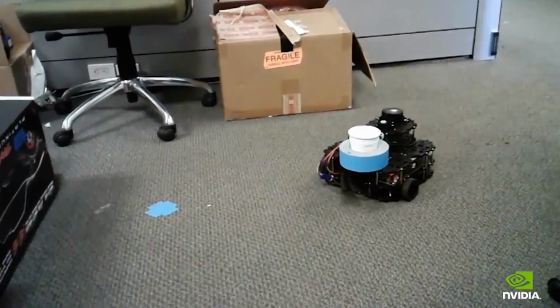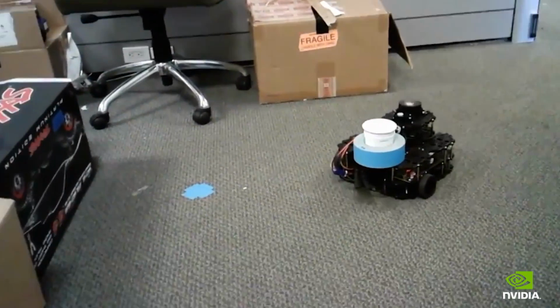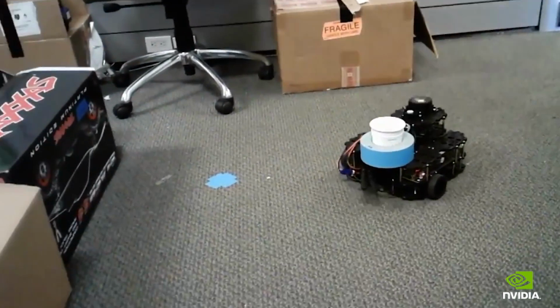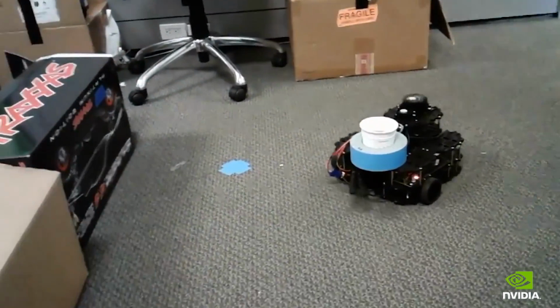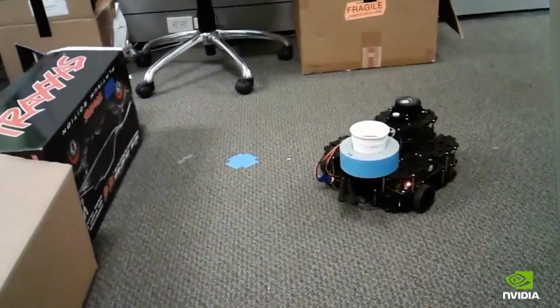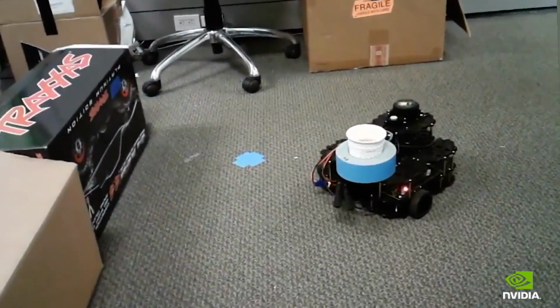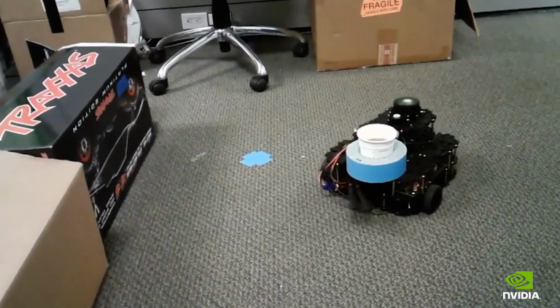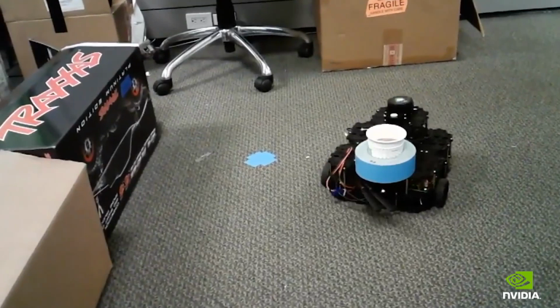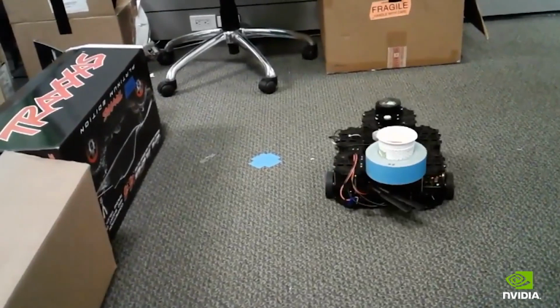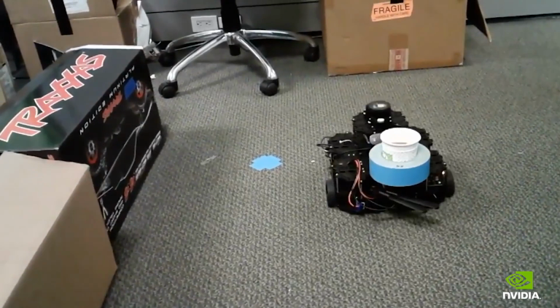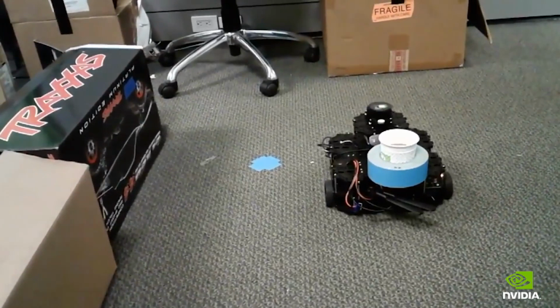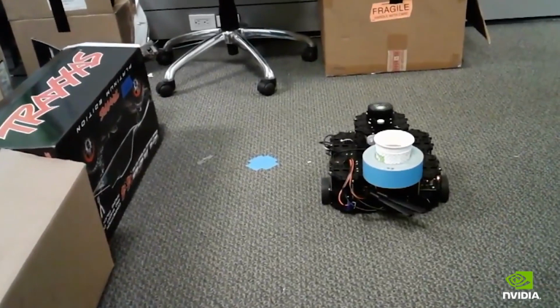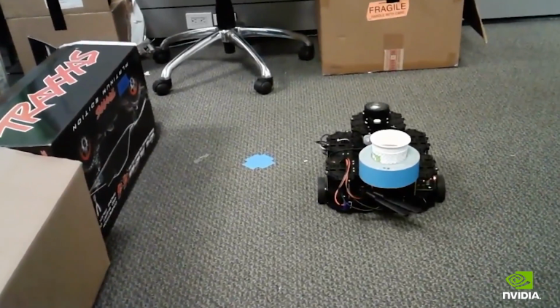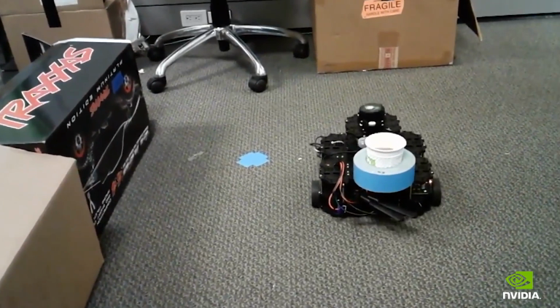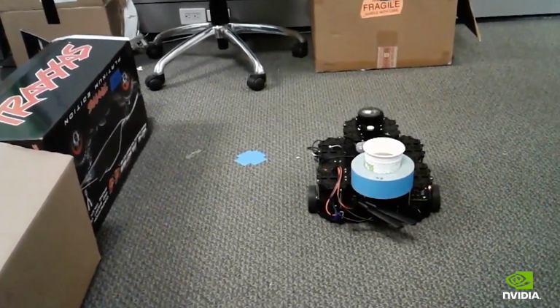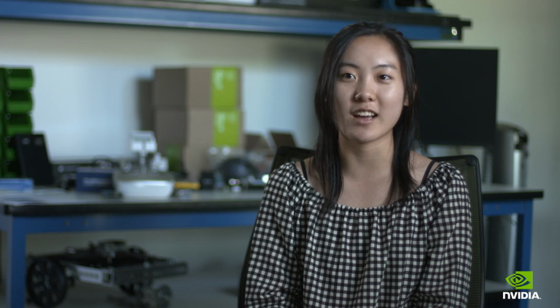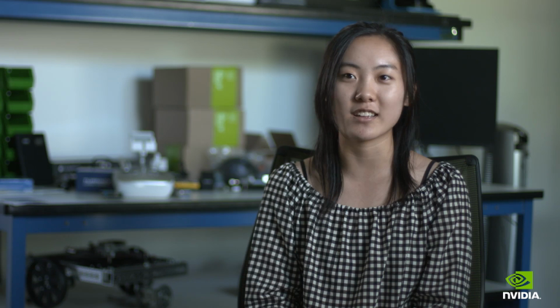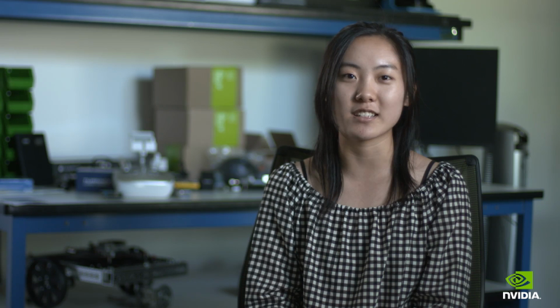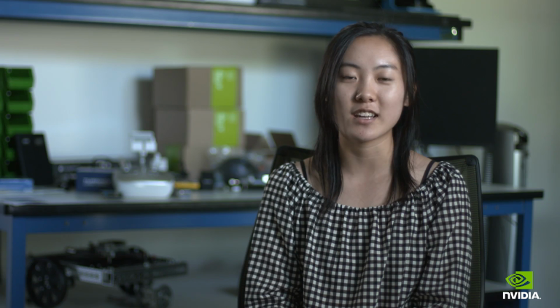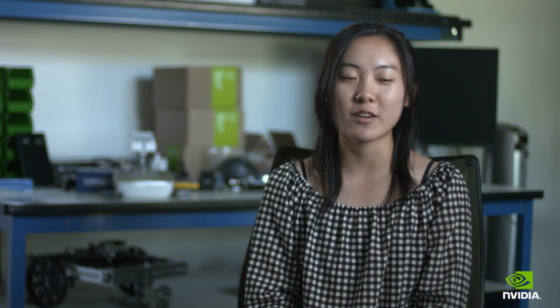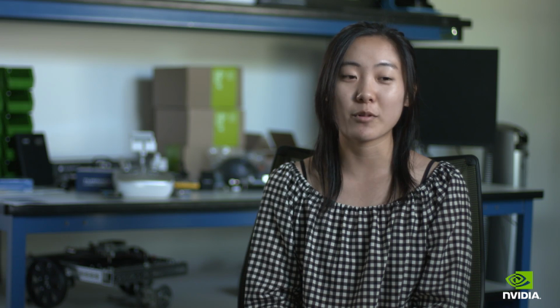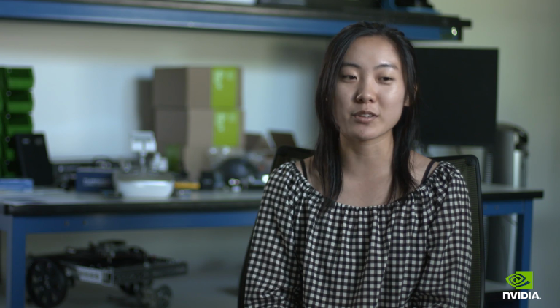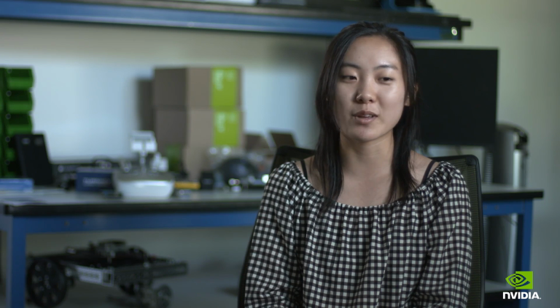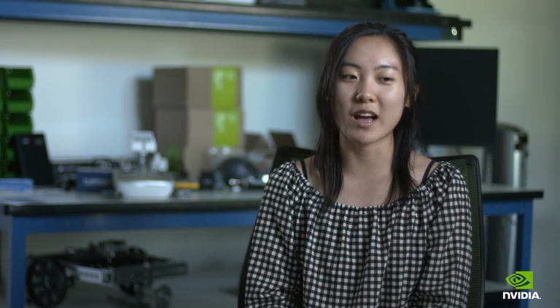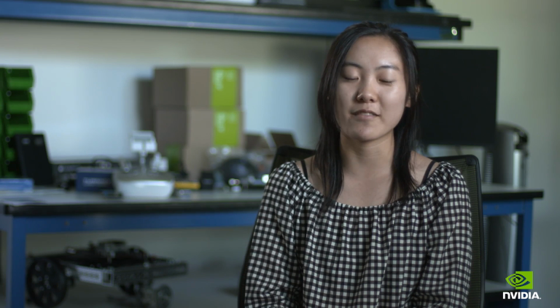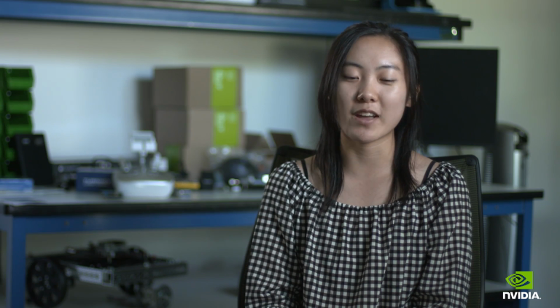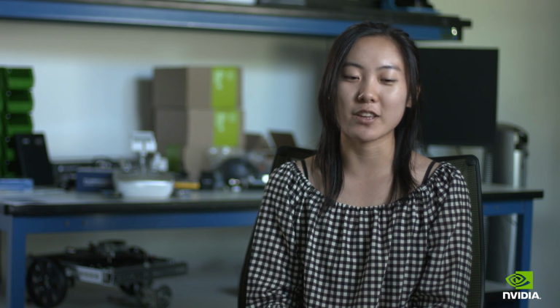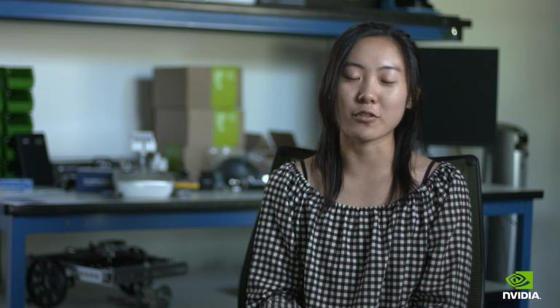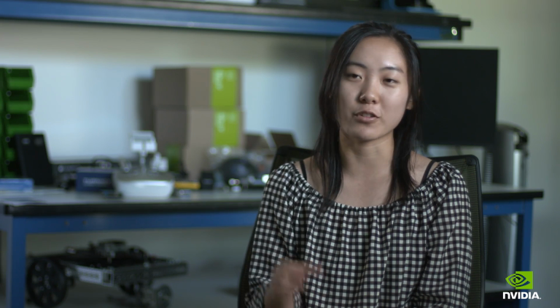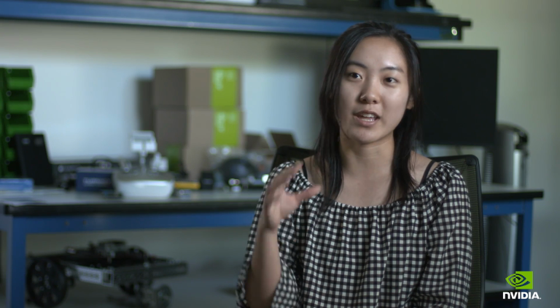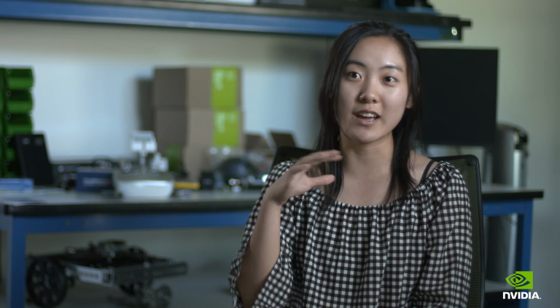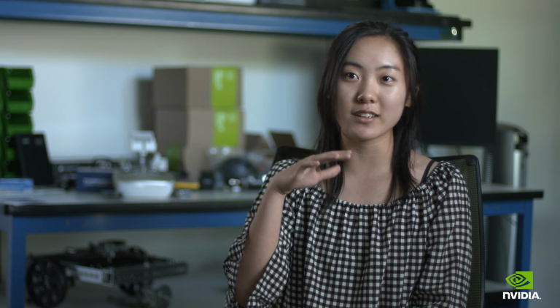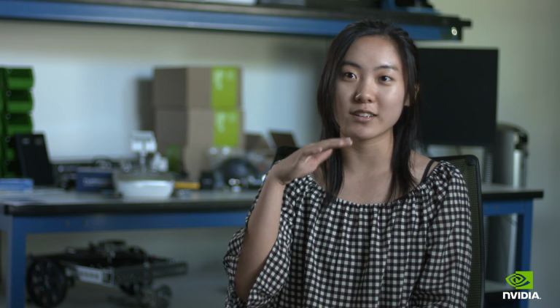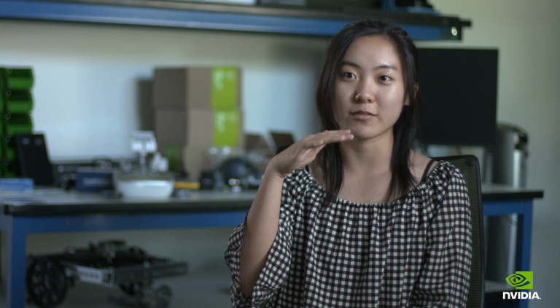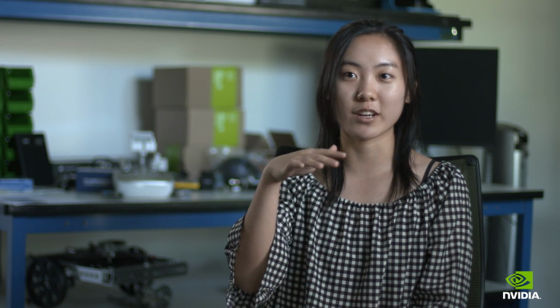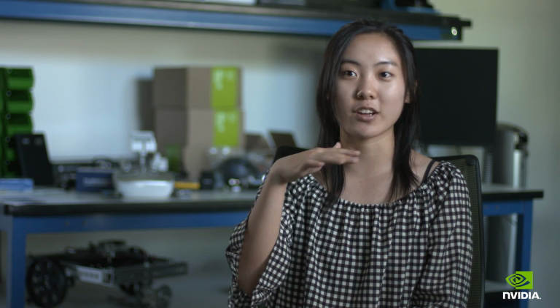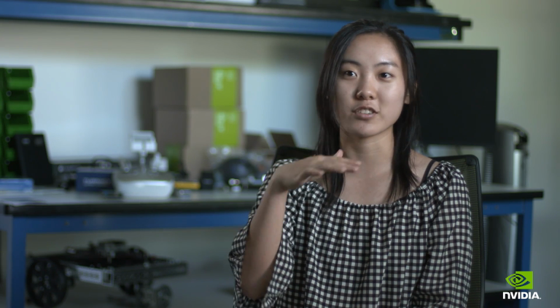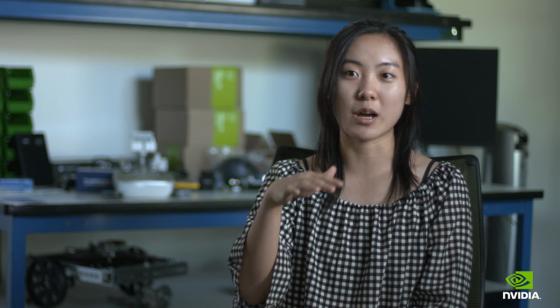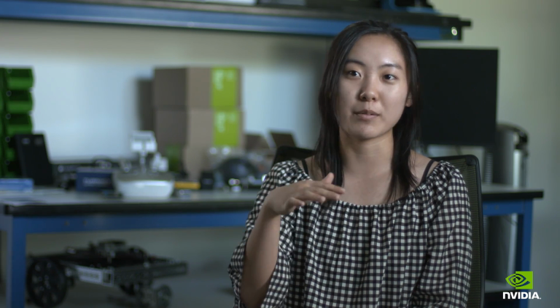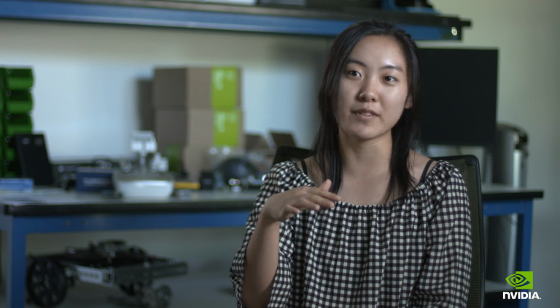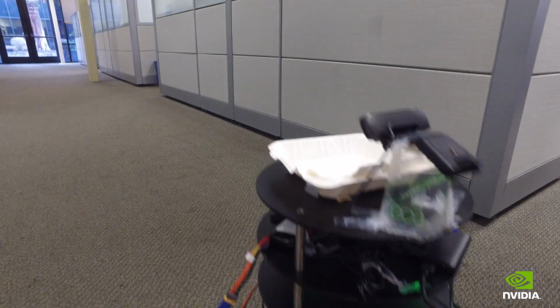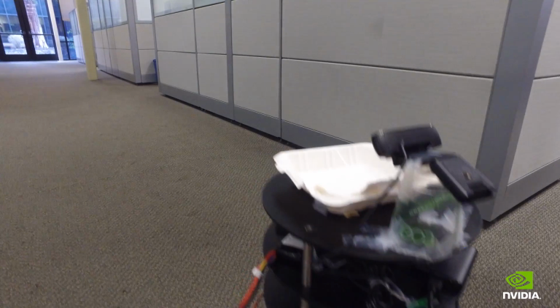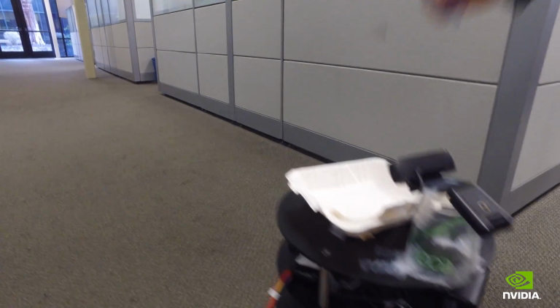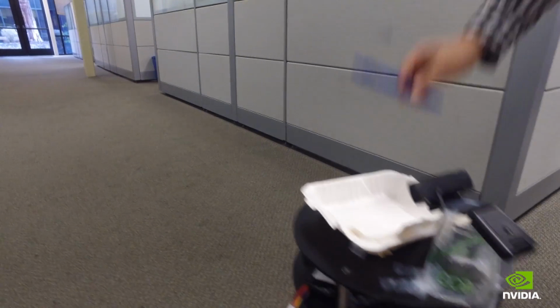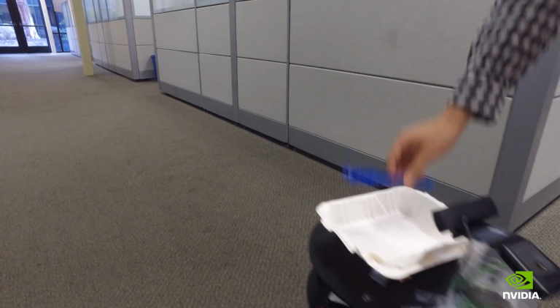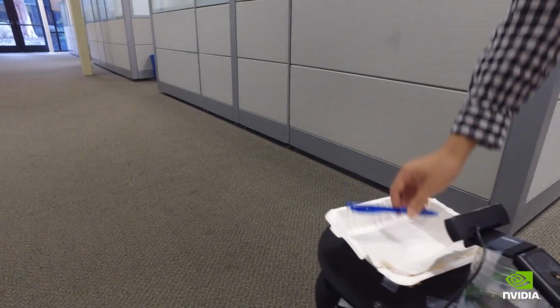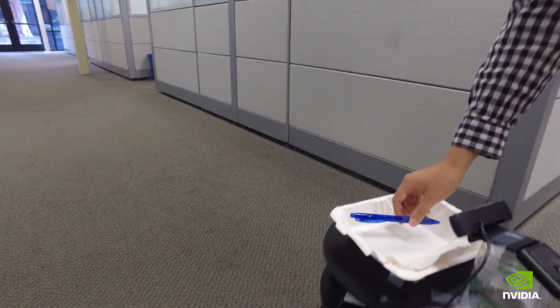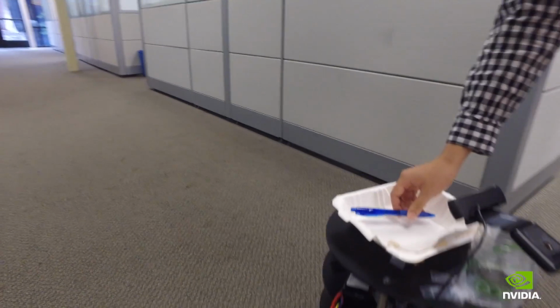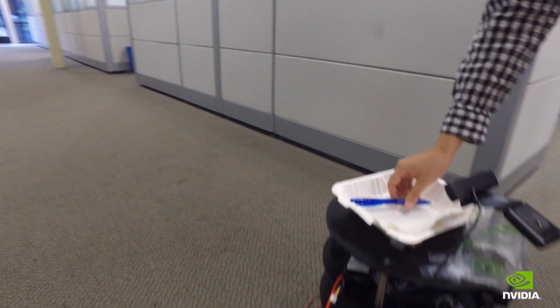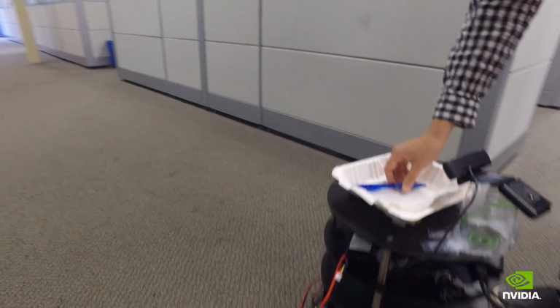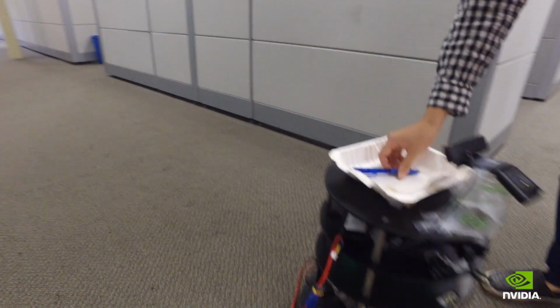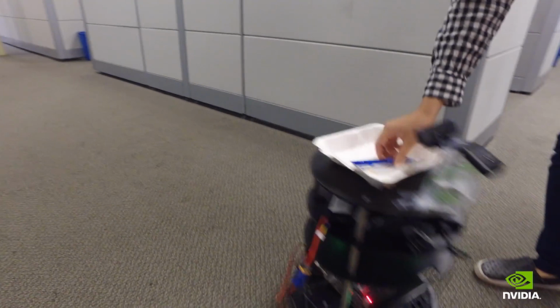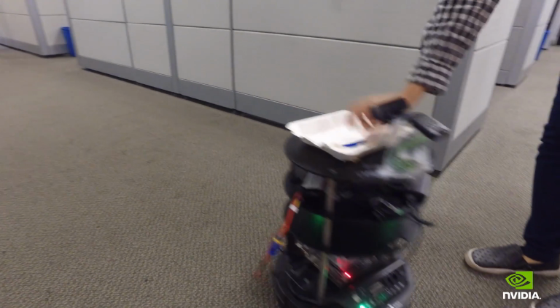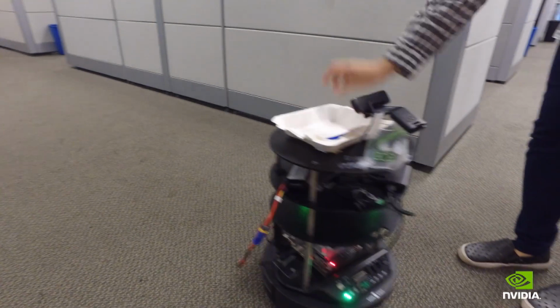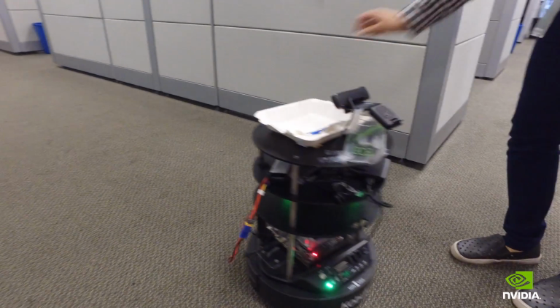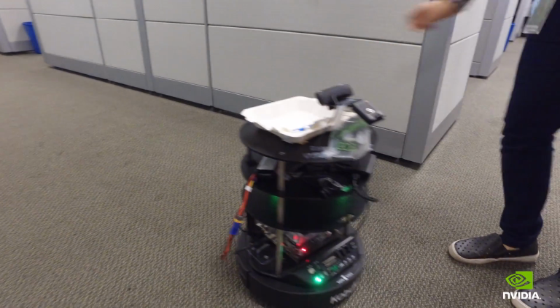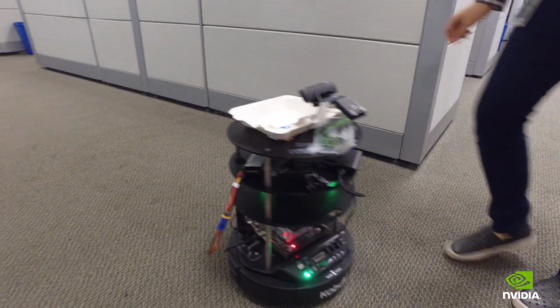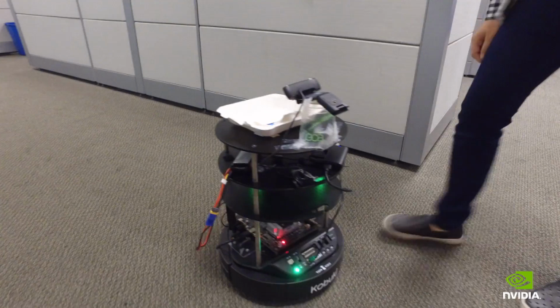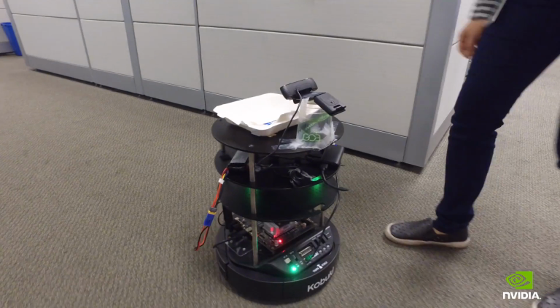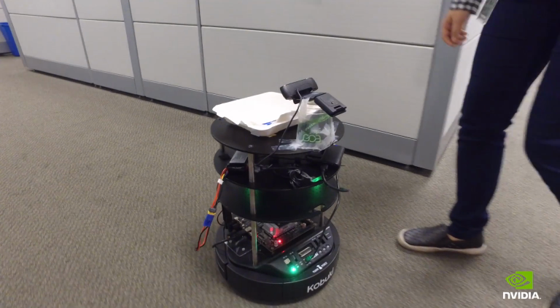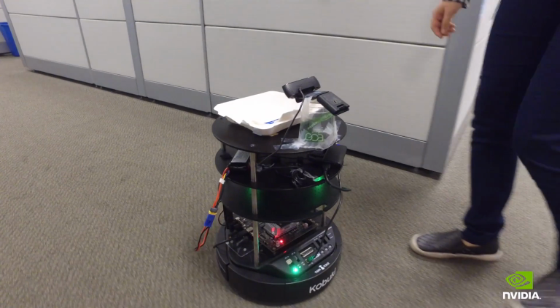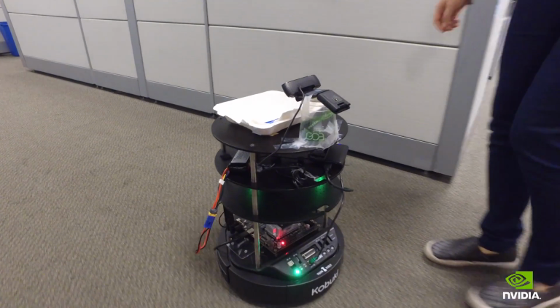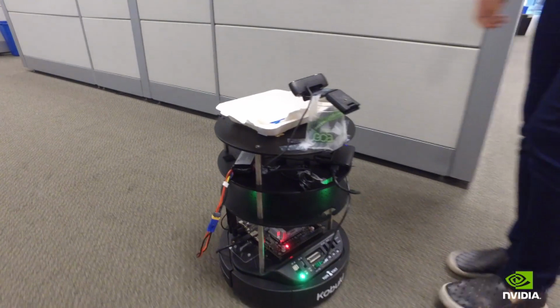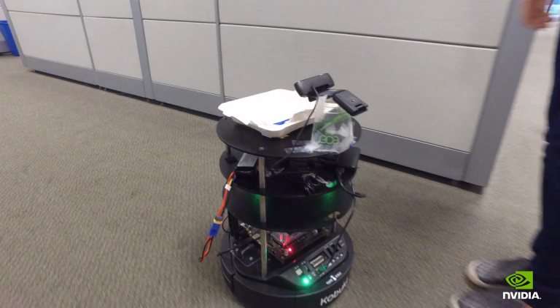It uses a lidar, and we also have a neural net running on top of it that will classify what kind of object you put on it.